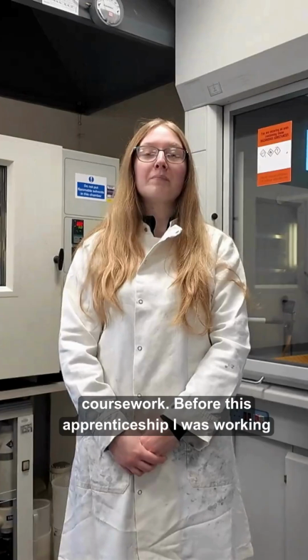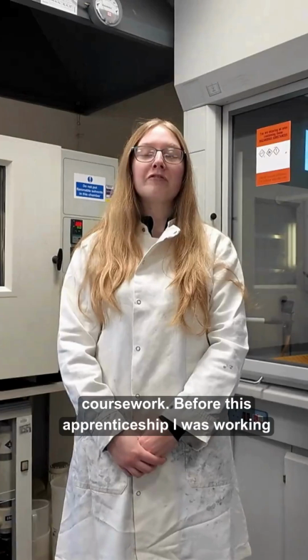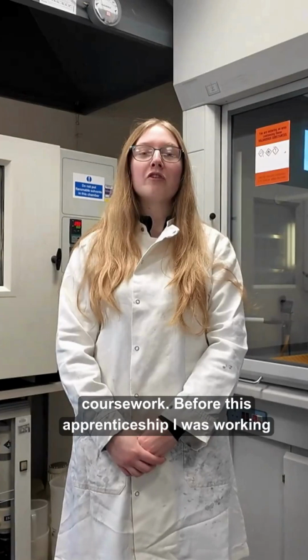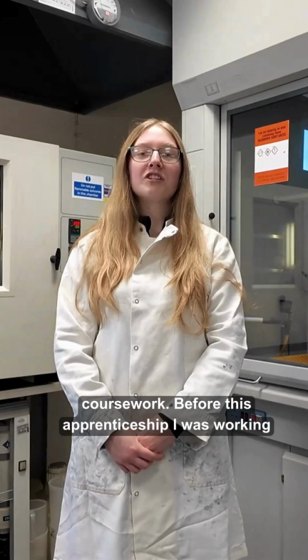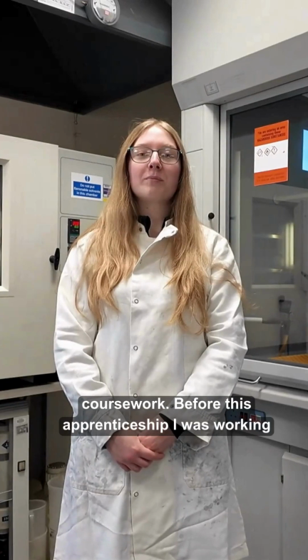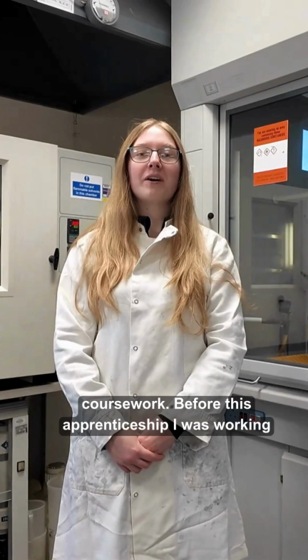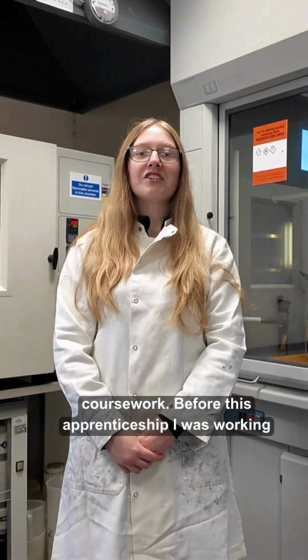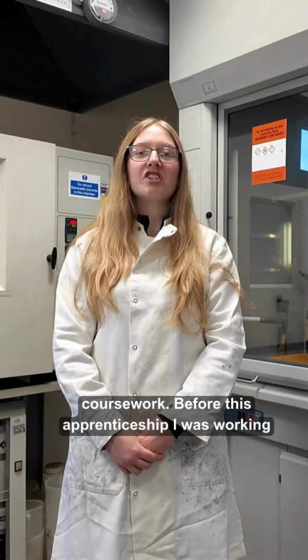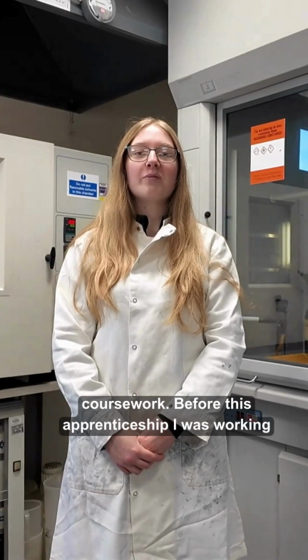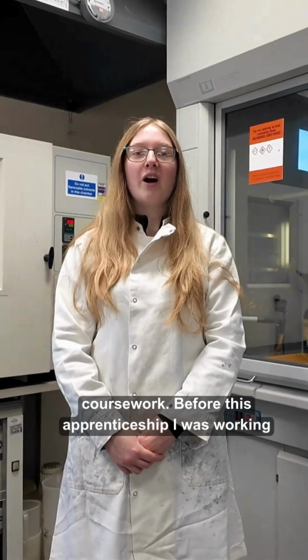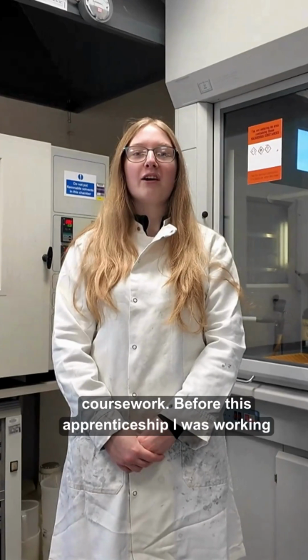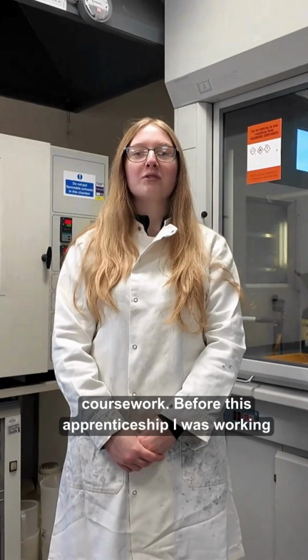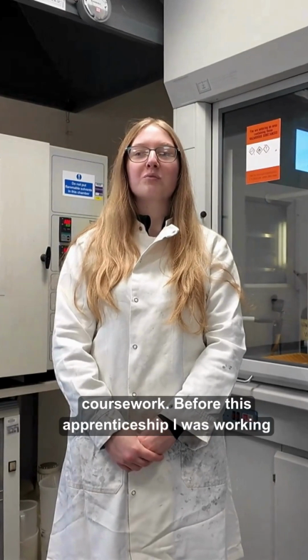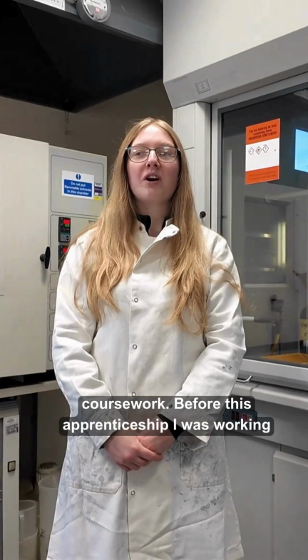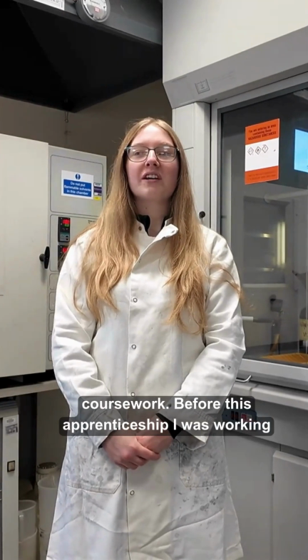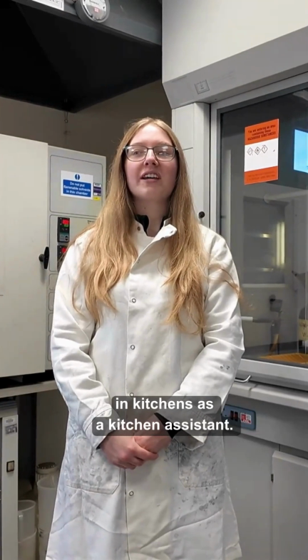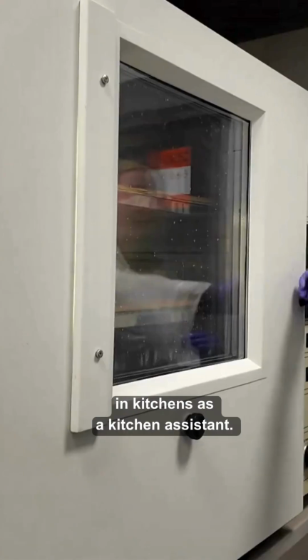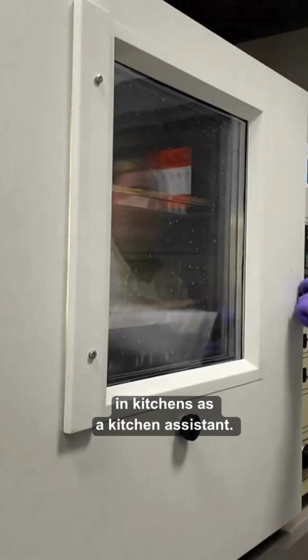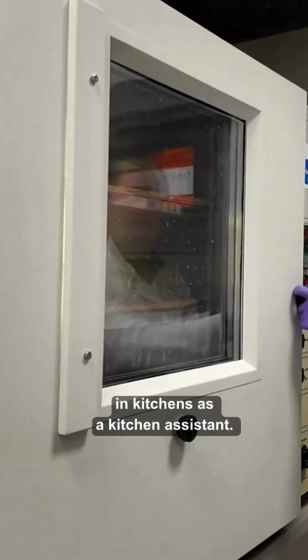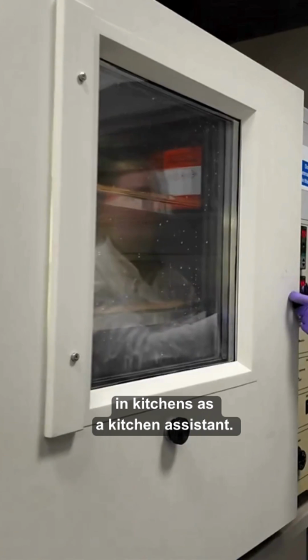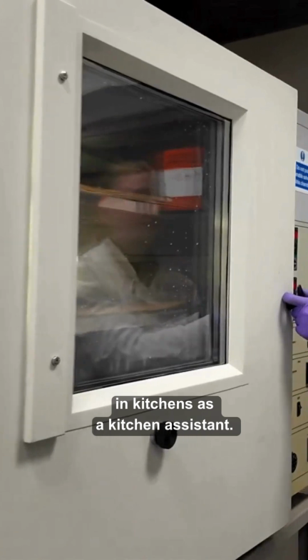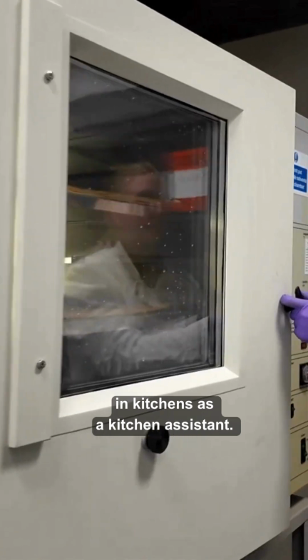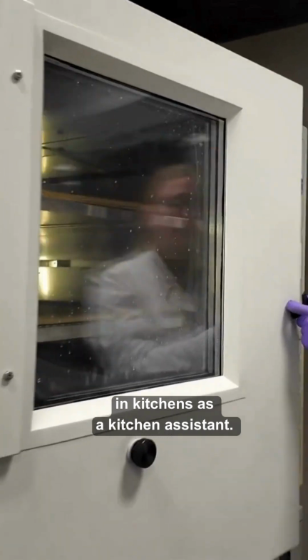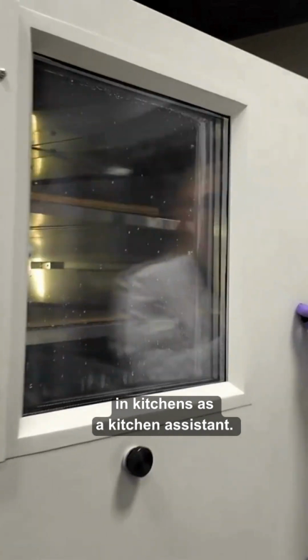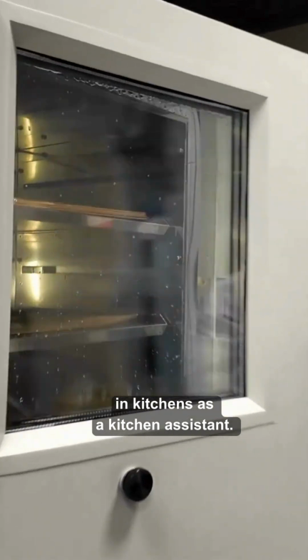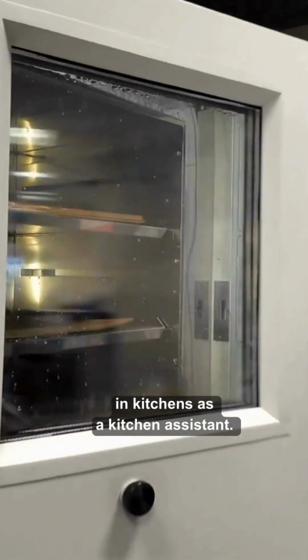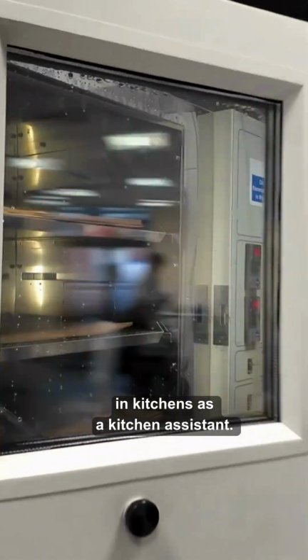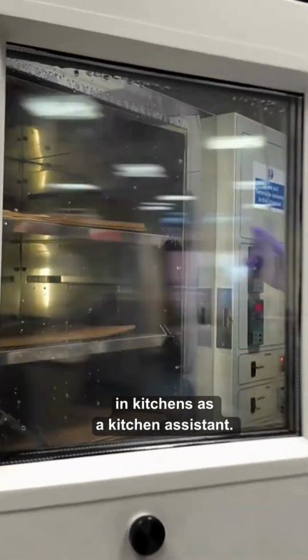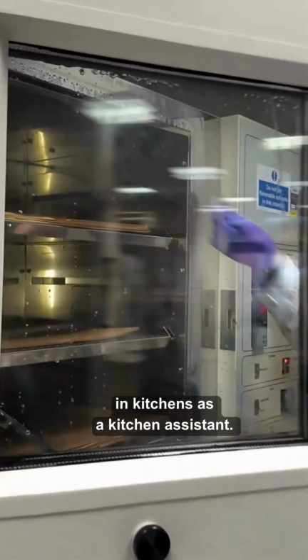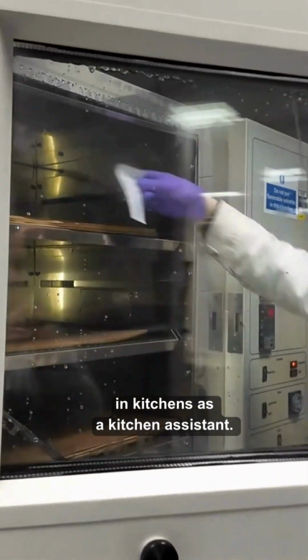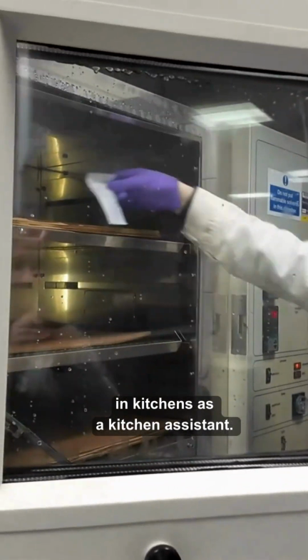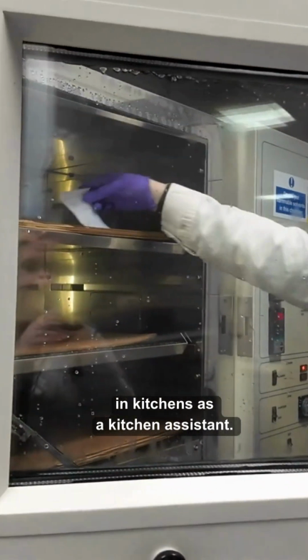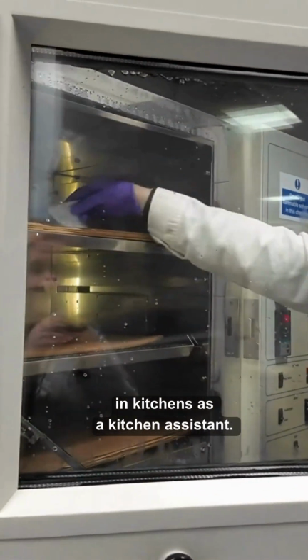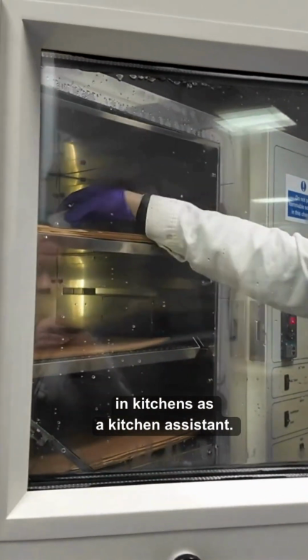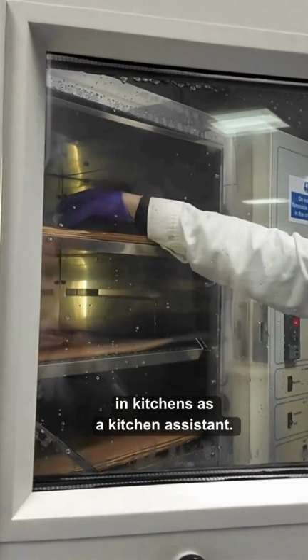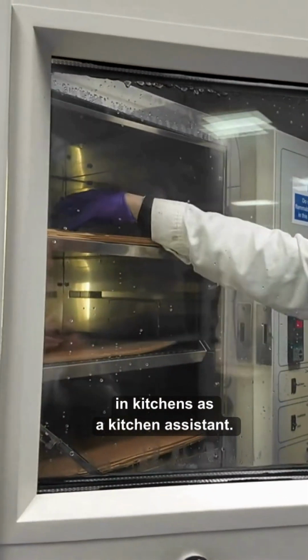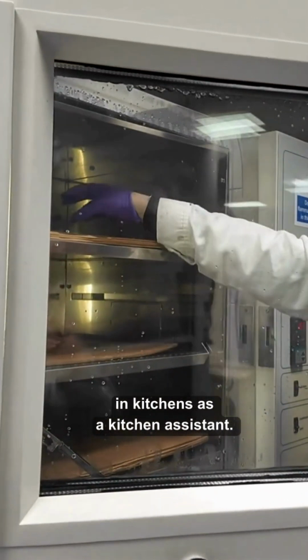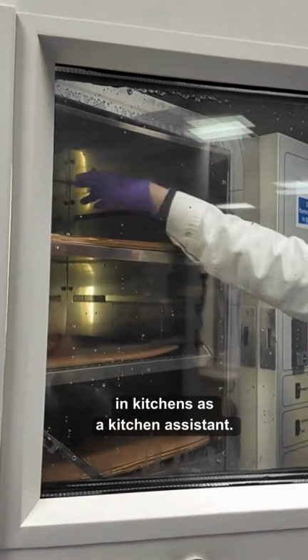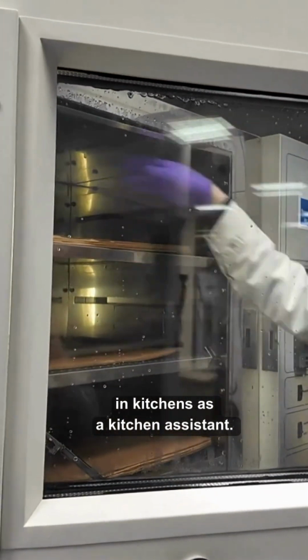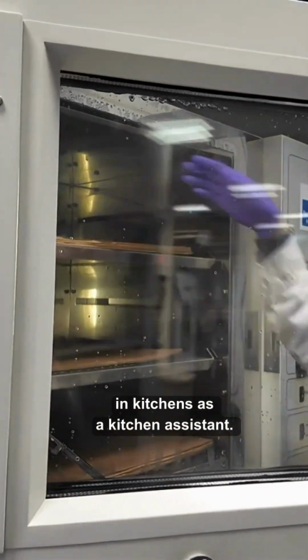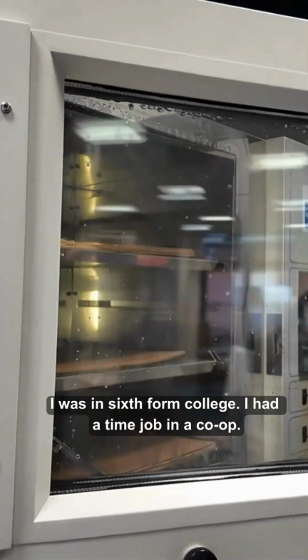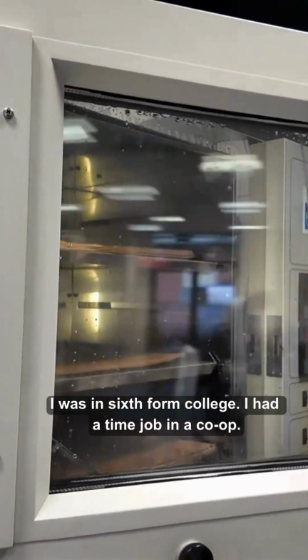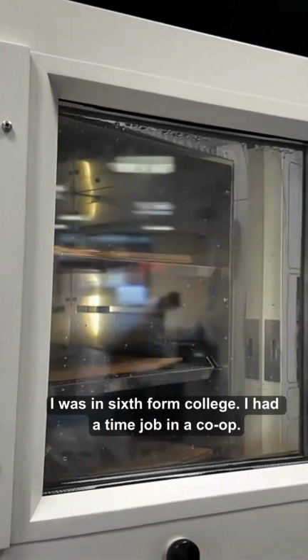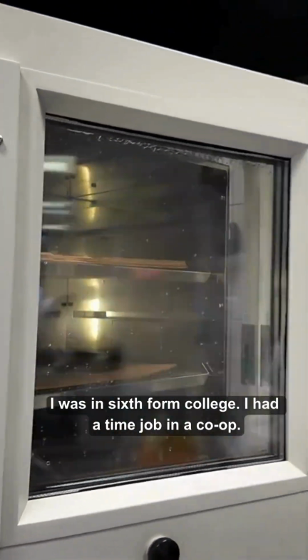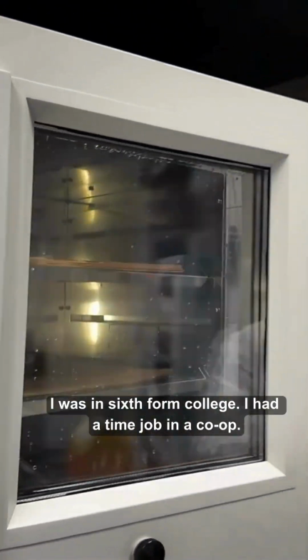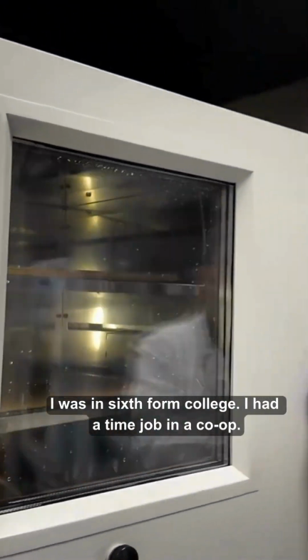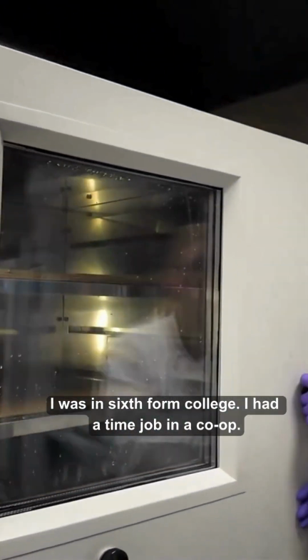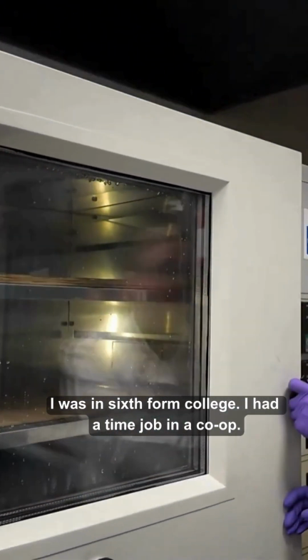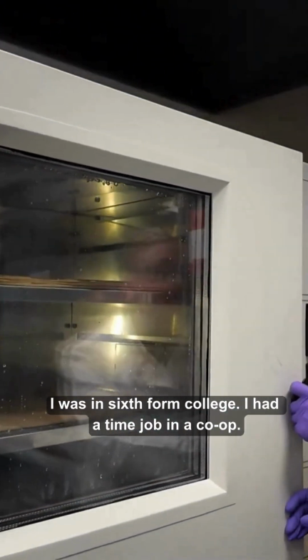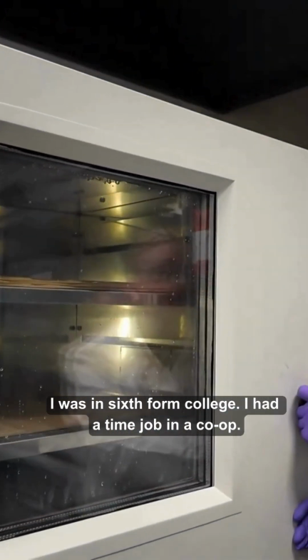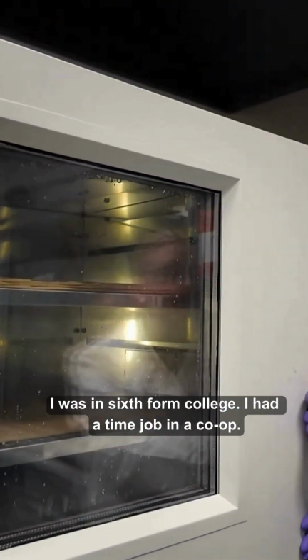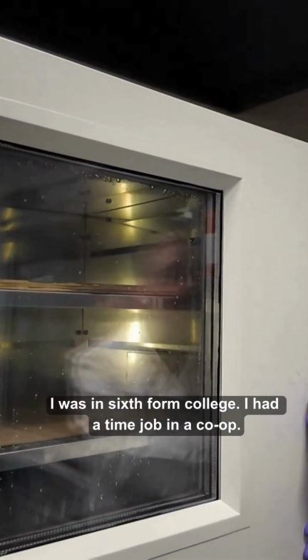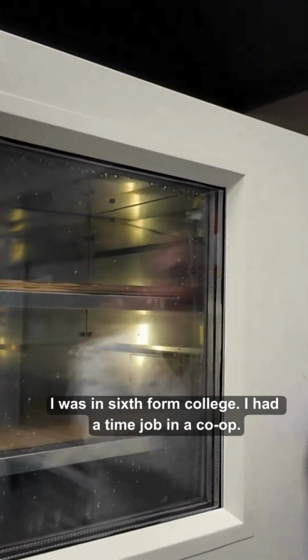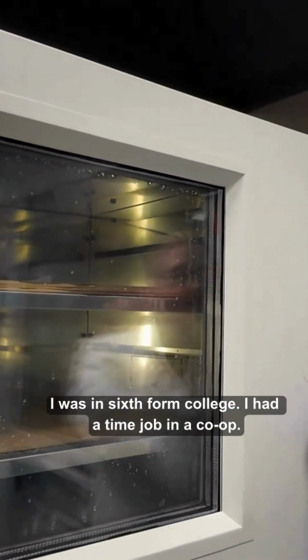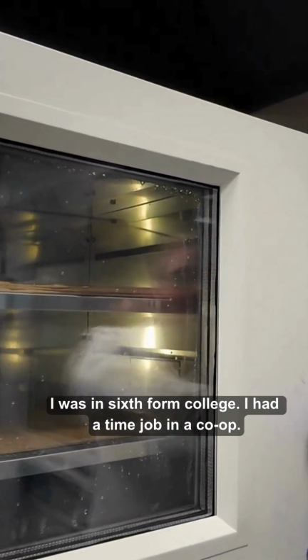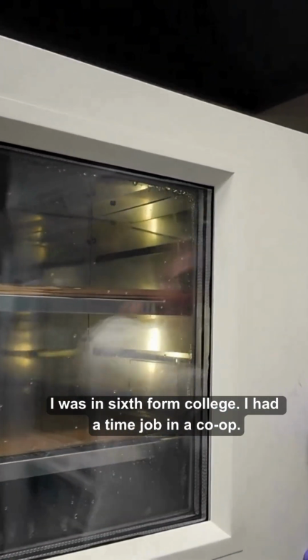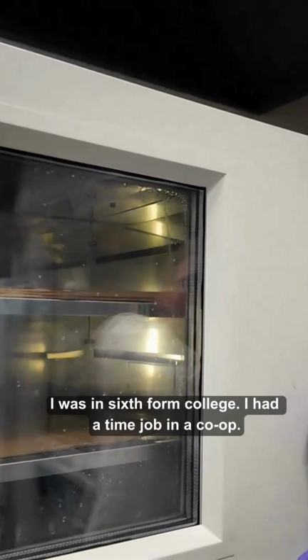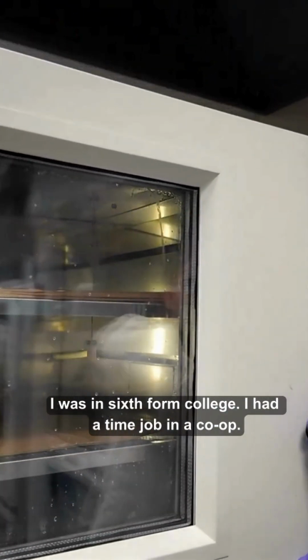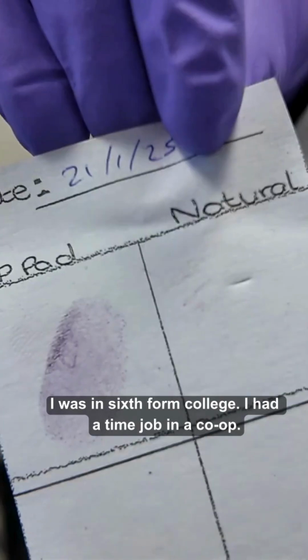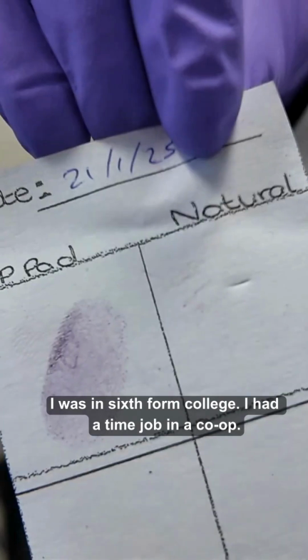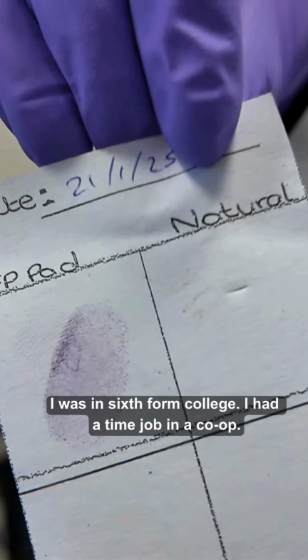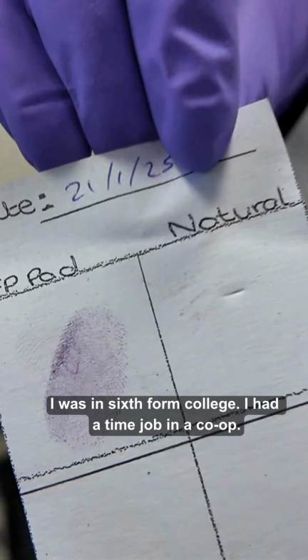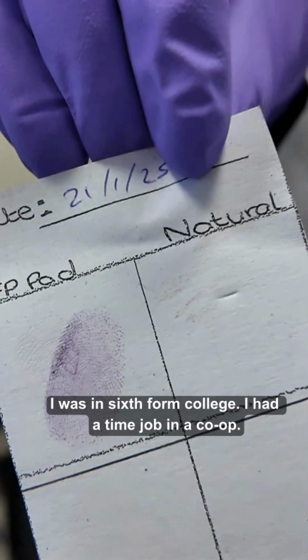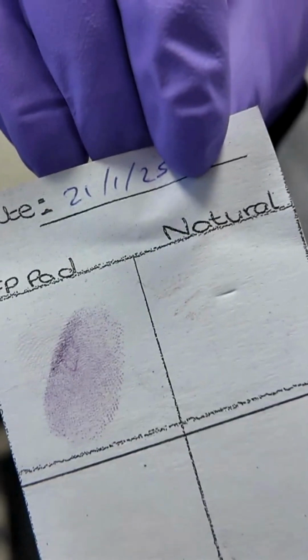Before this apprenticeship I was working in kitchens as a kitchen assistant. I was in Sixth Form College and I had a part-time job in a co-op.